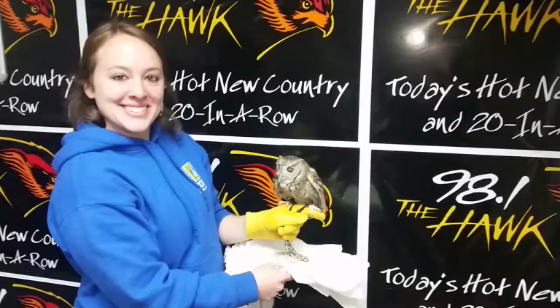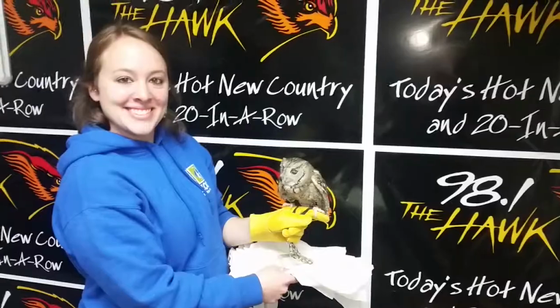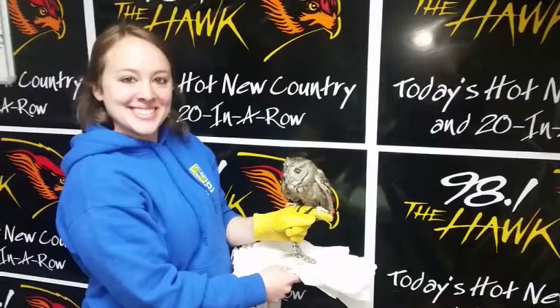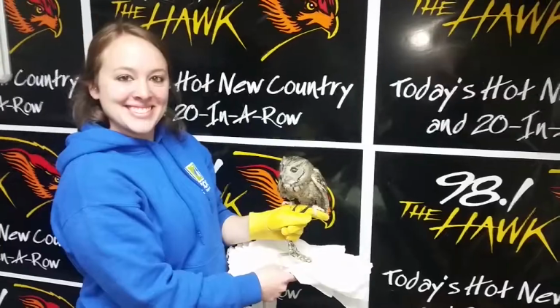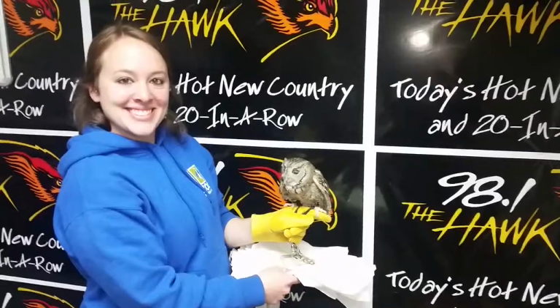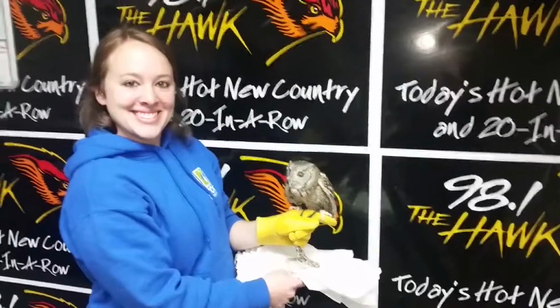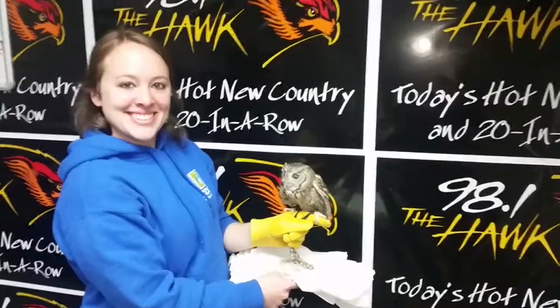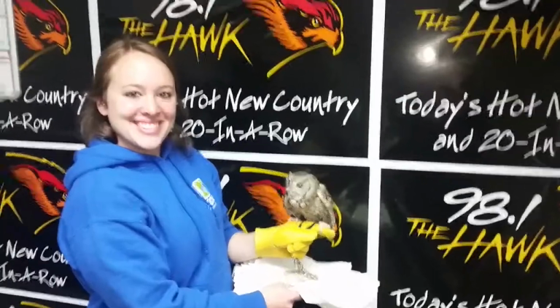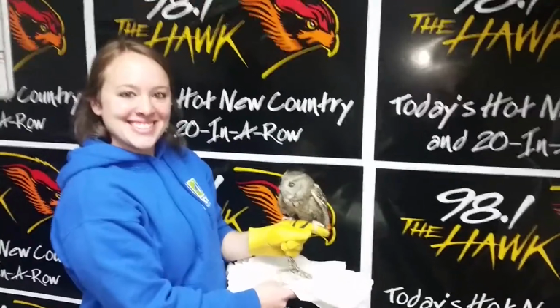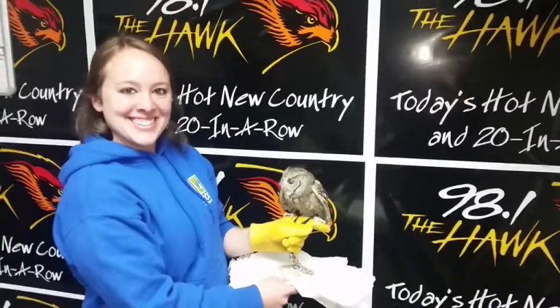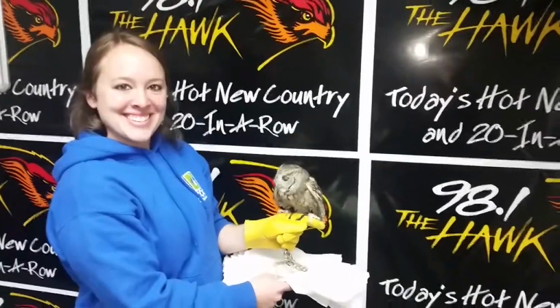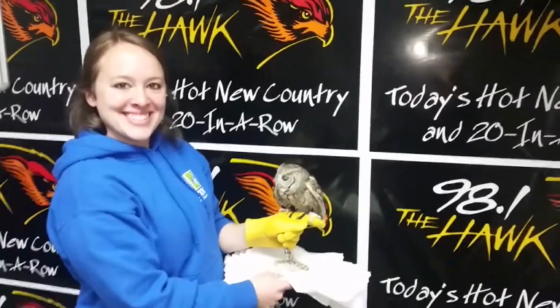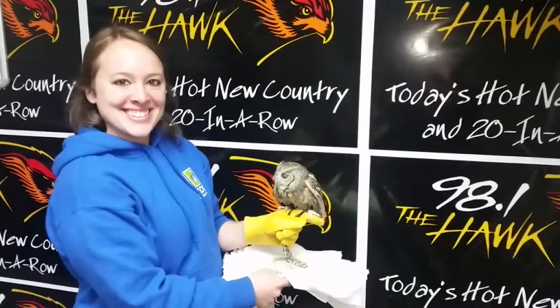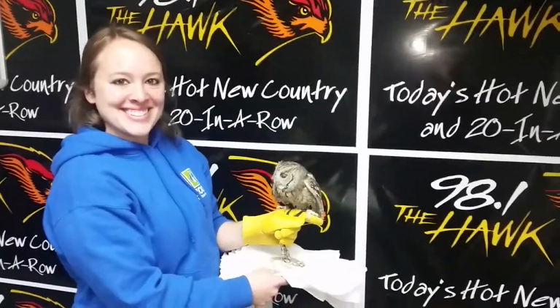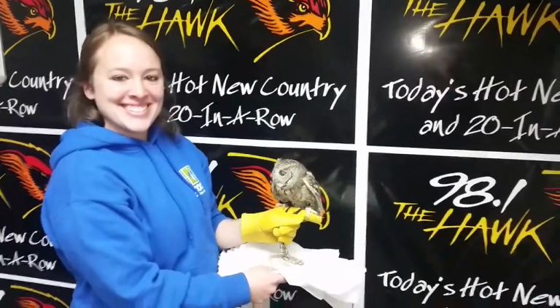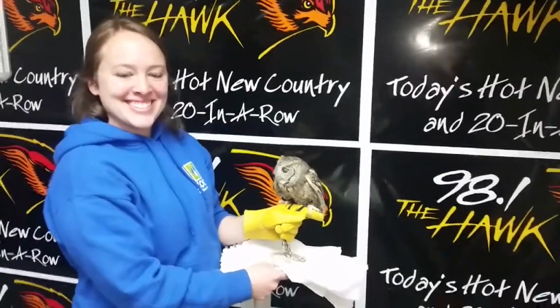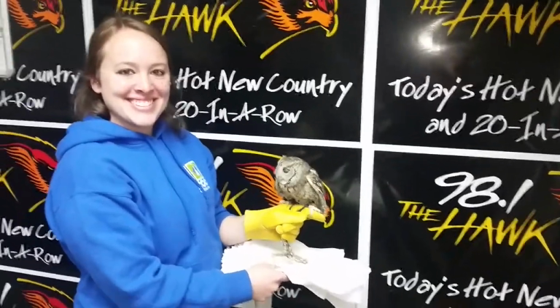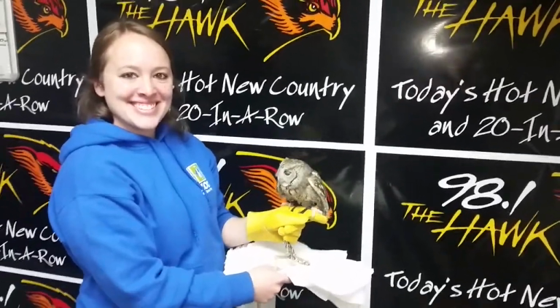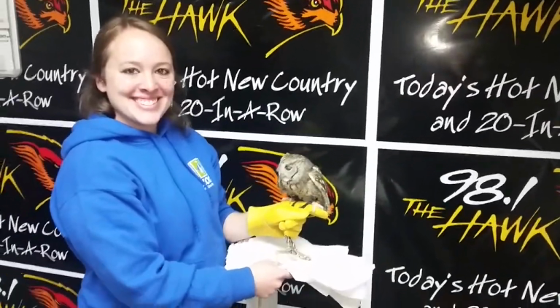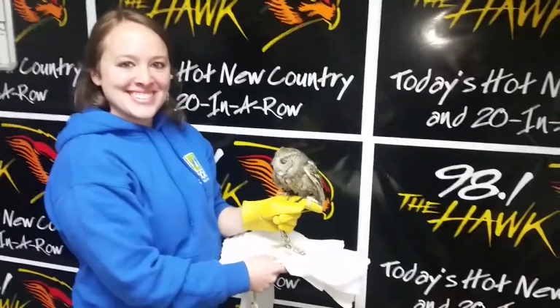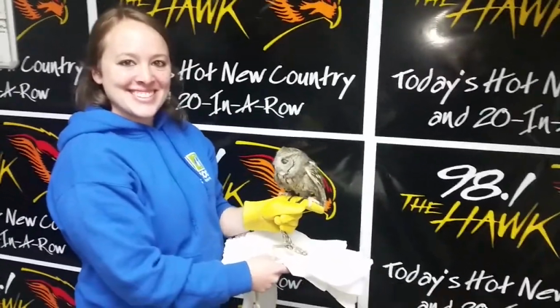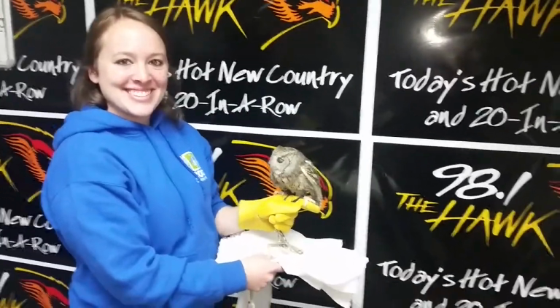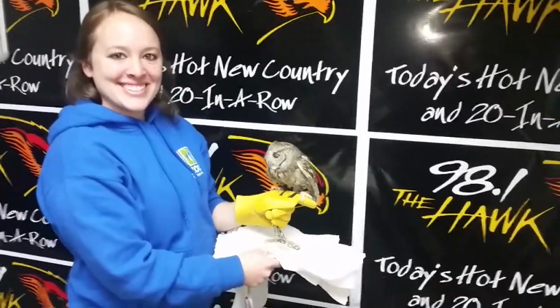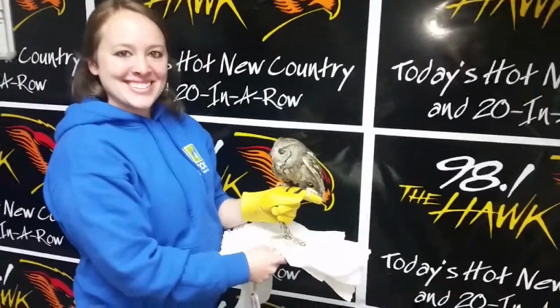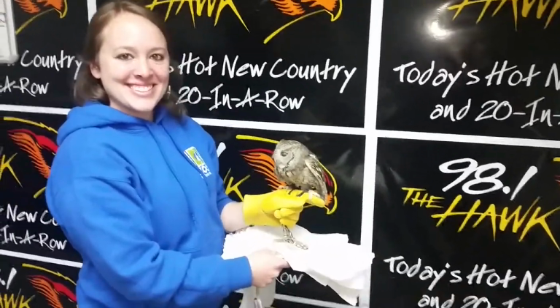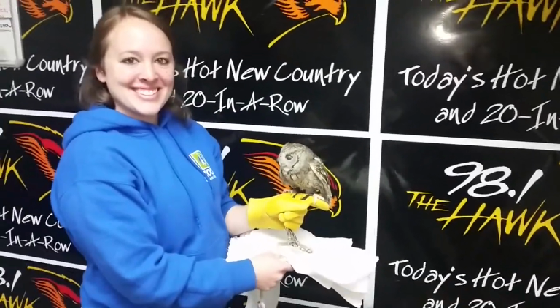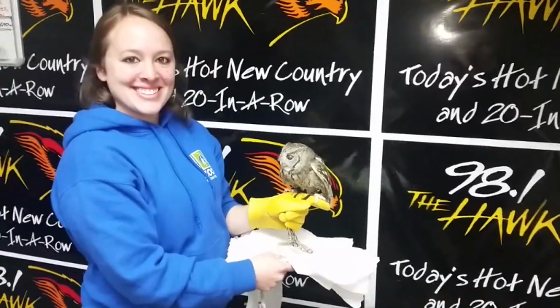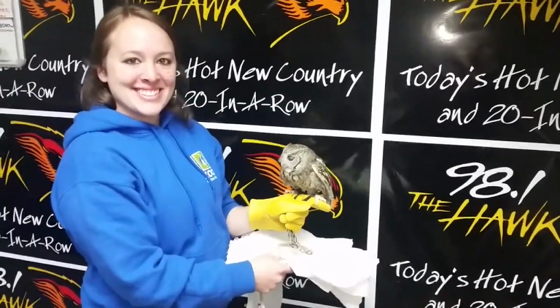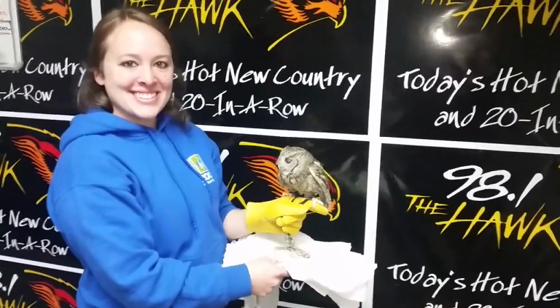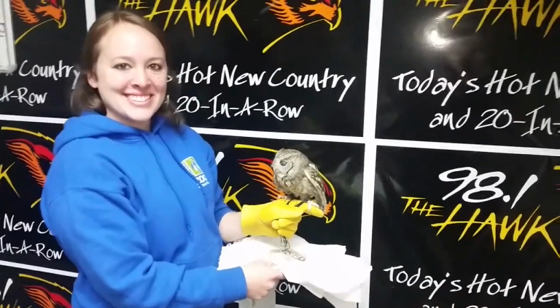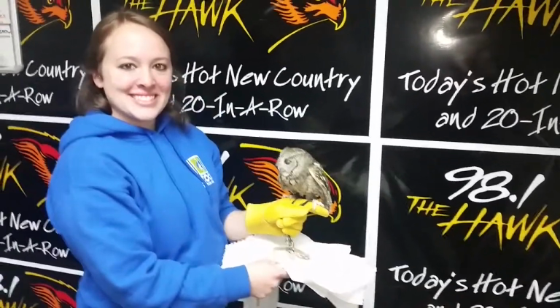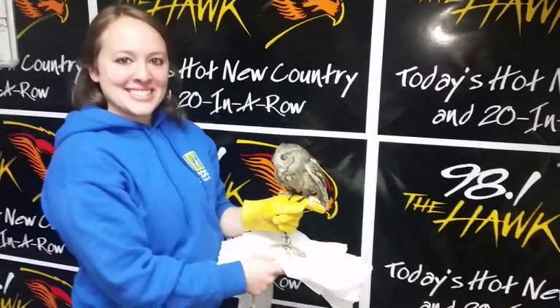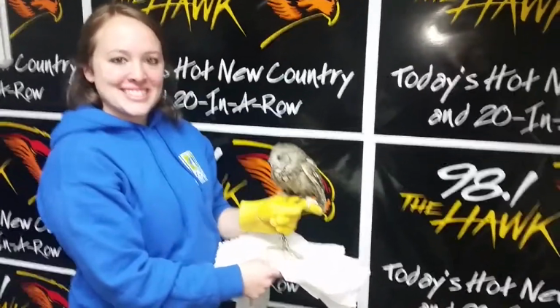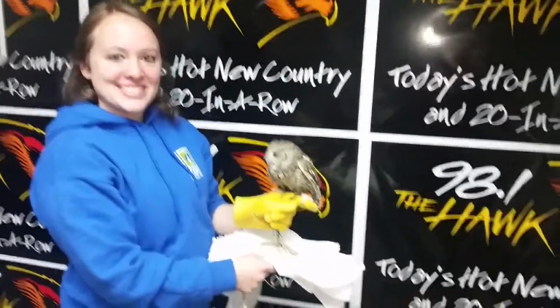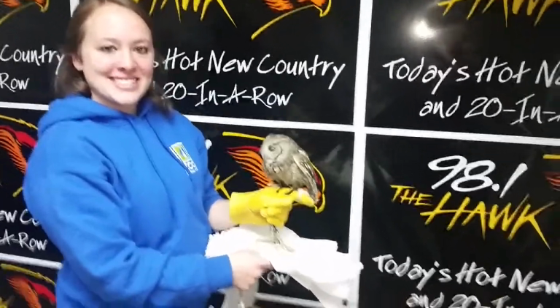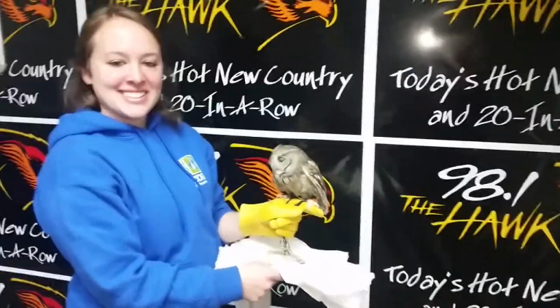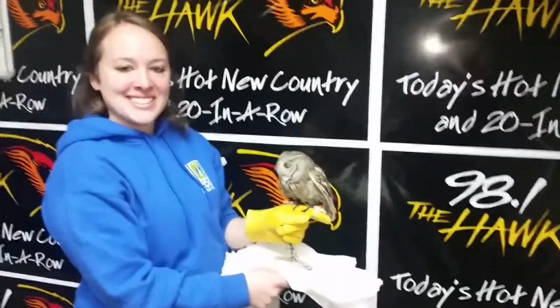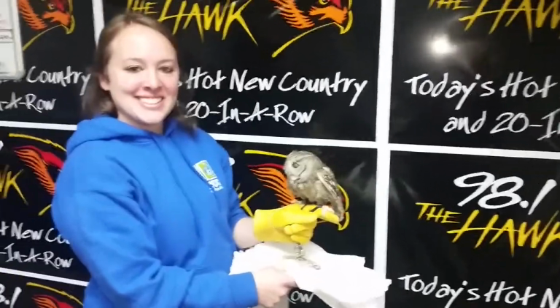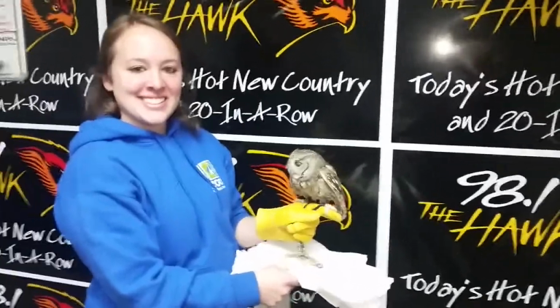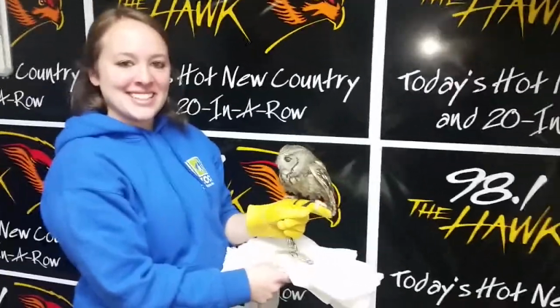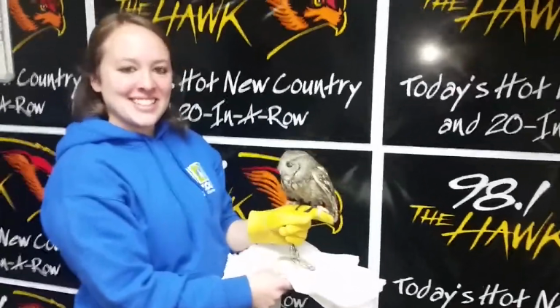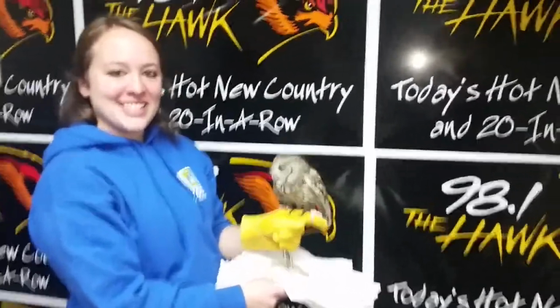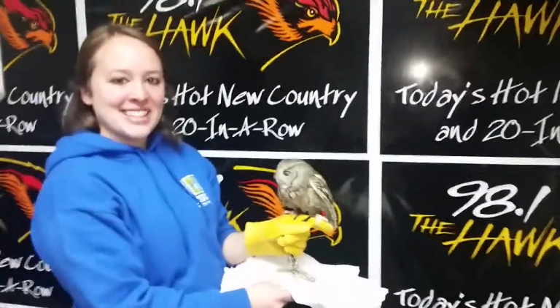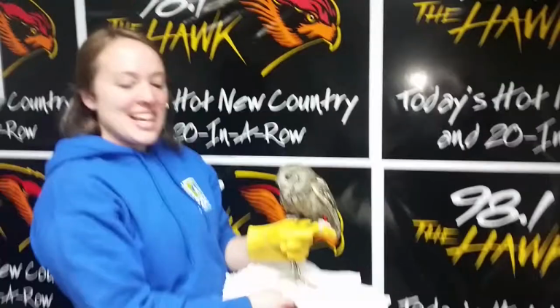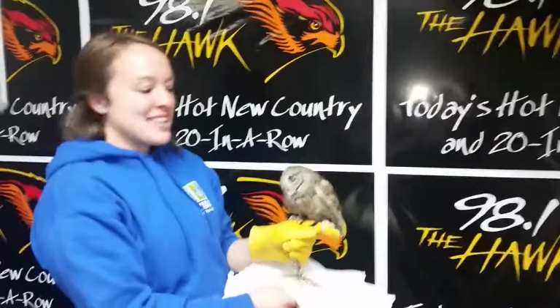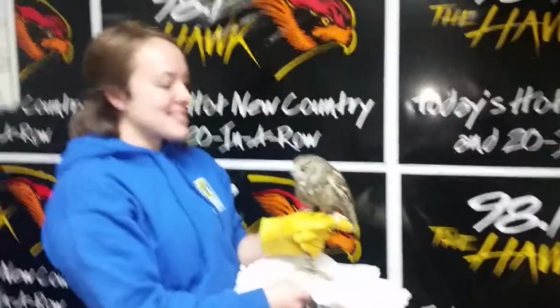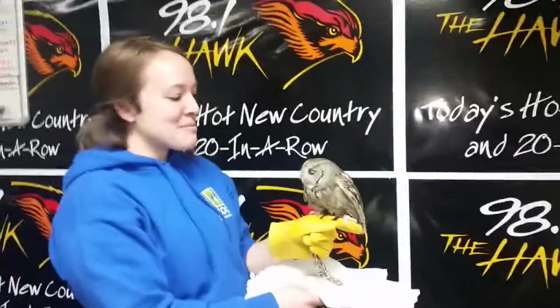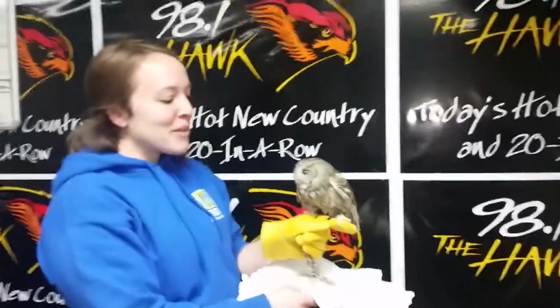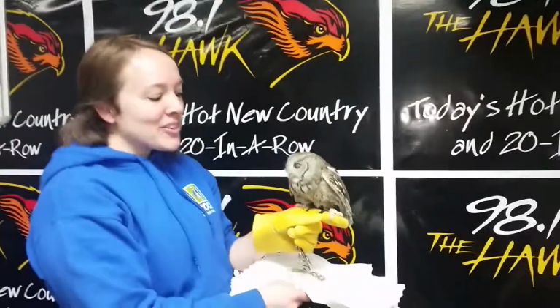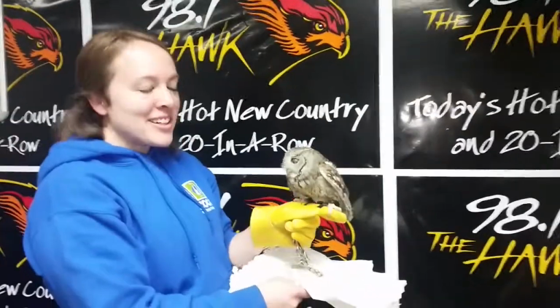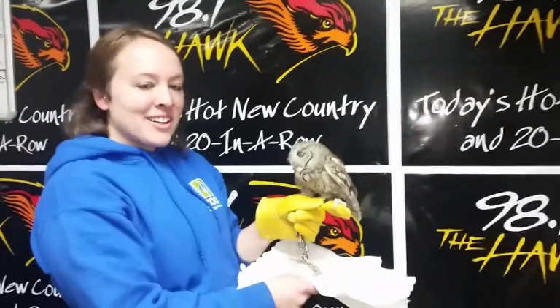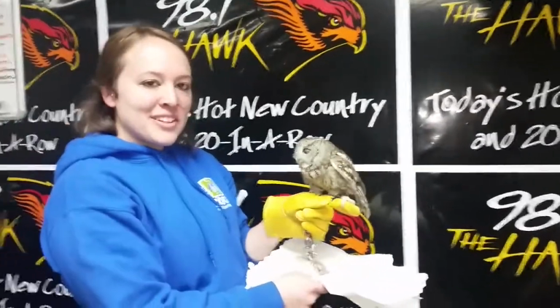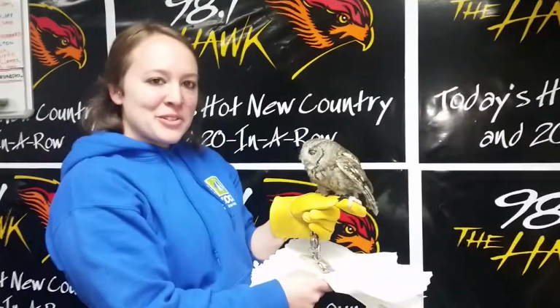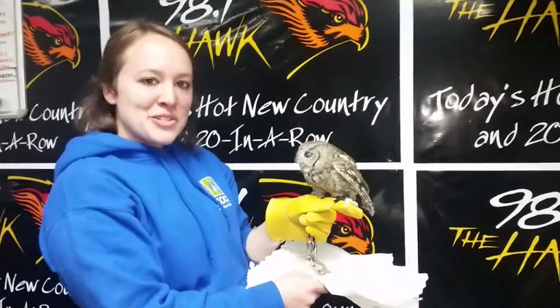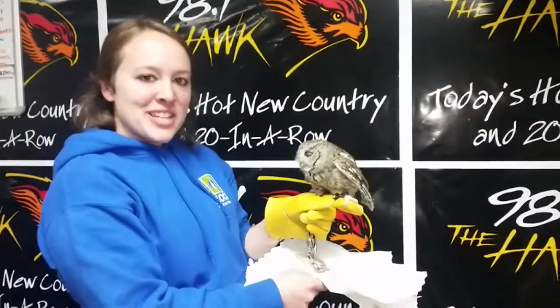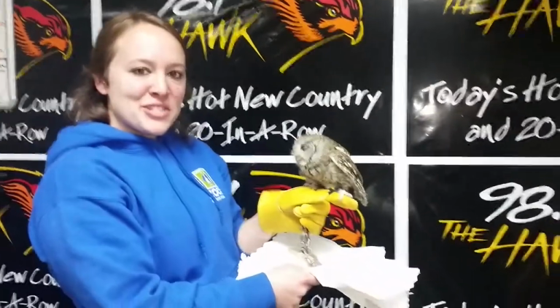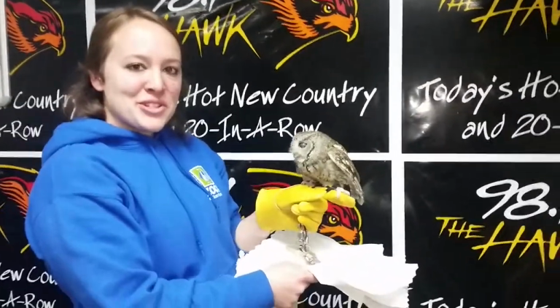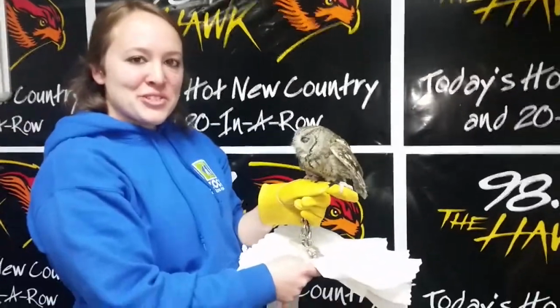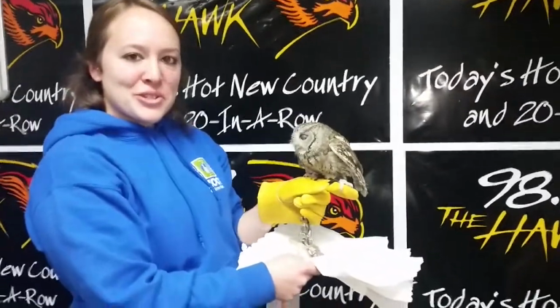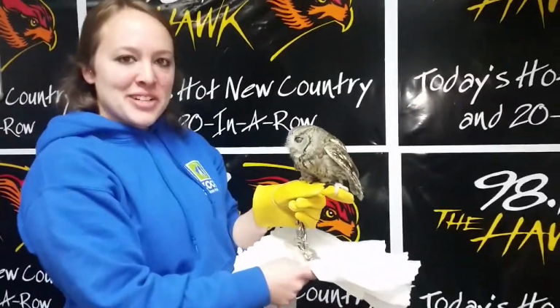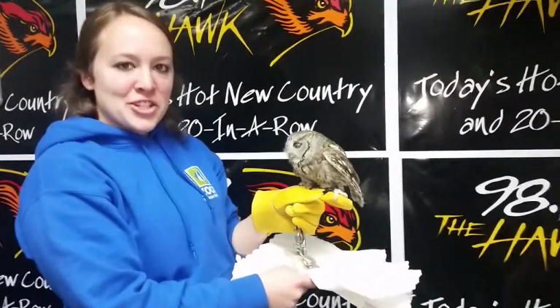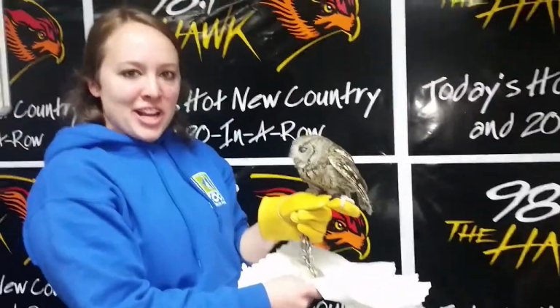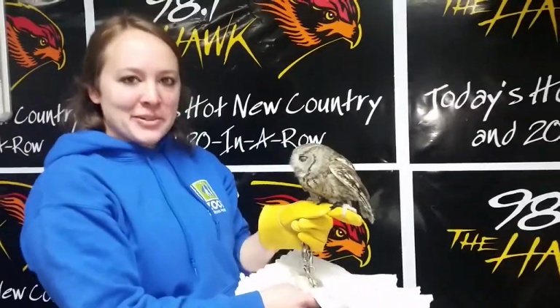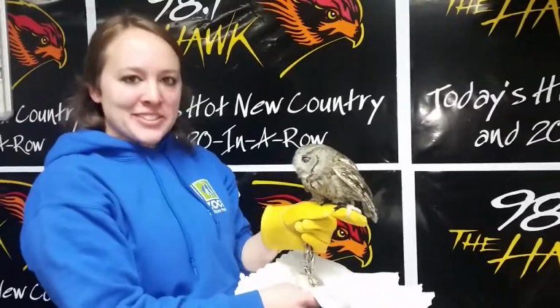Good morning show. Glenn and Tracy here with our friend Rachel from the Binghamton Zoo at Ross Park. Who did you bring in today? This is Merlin, our little eastern screech owl.